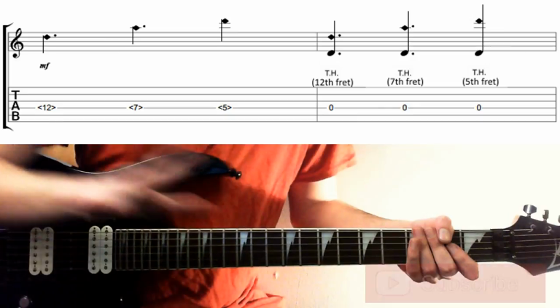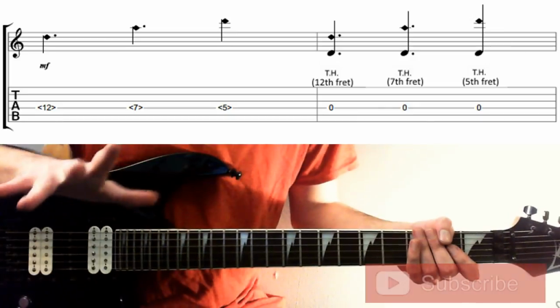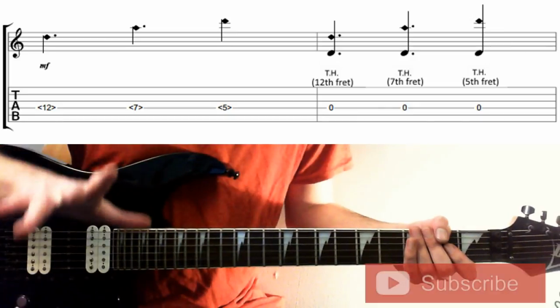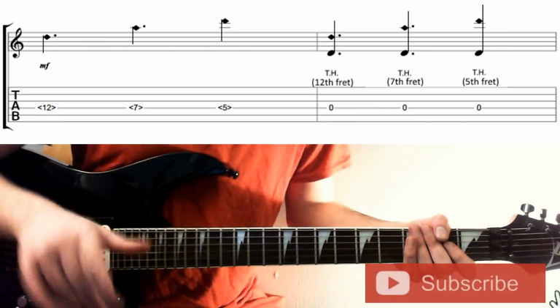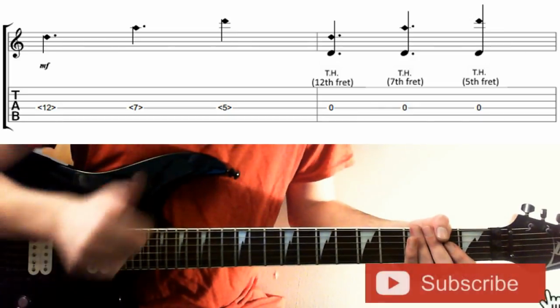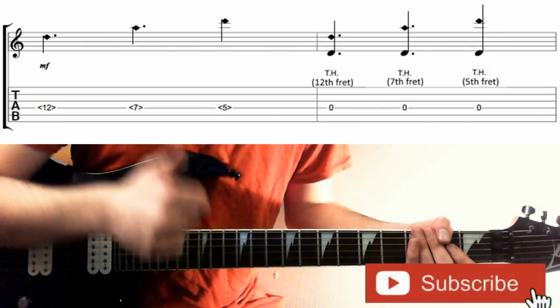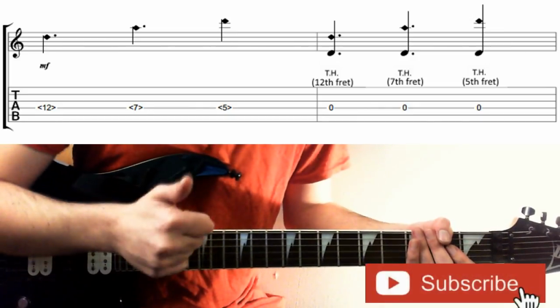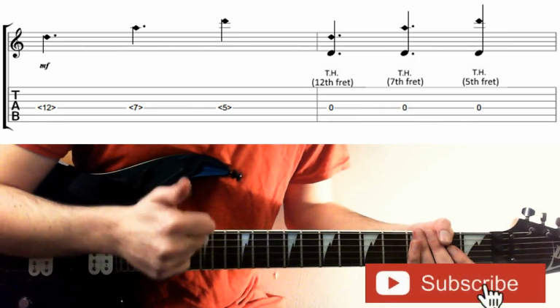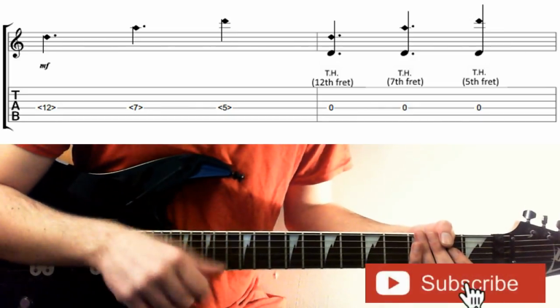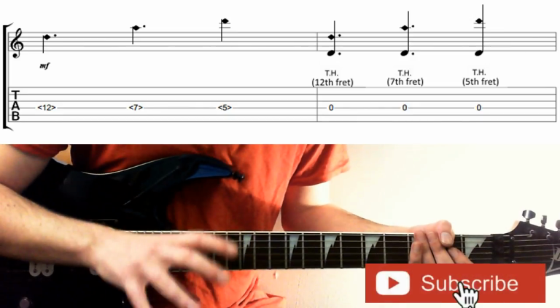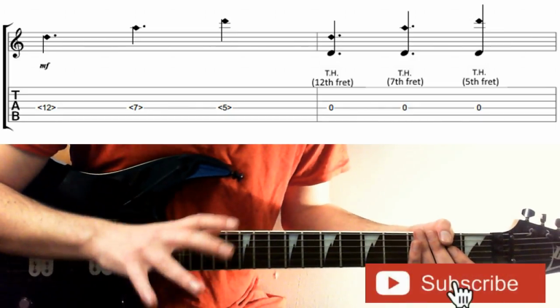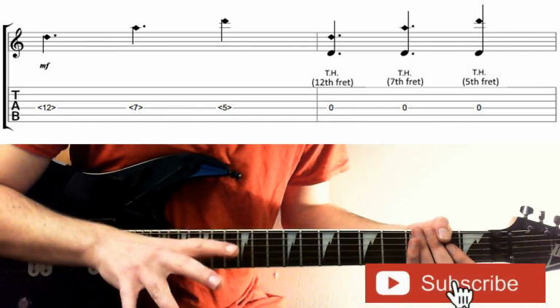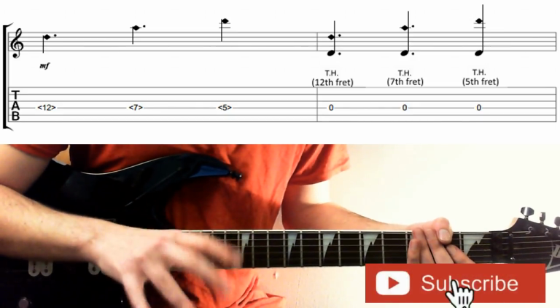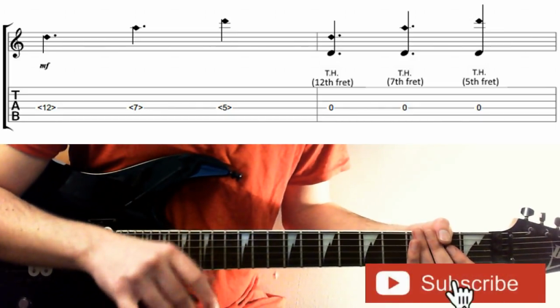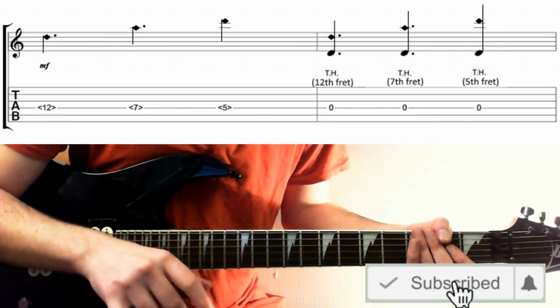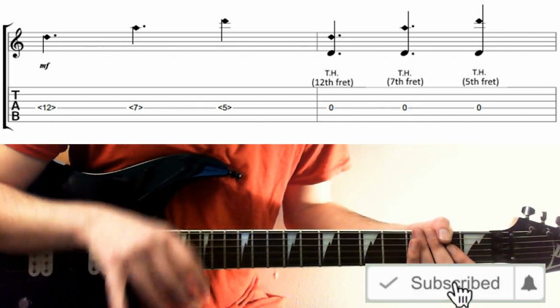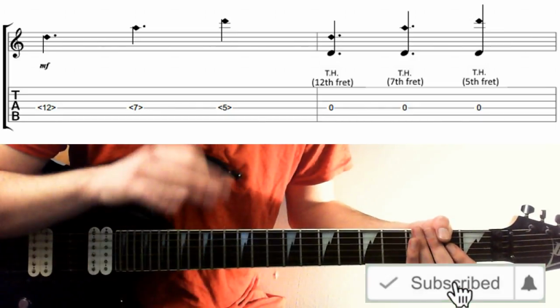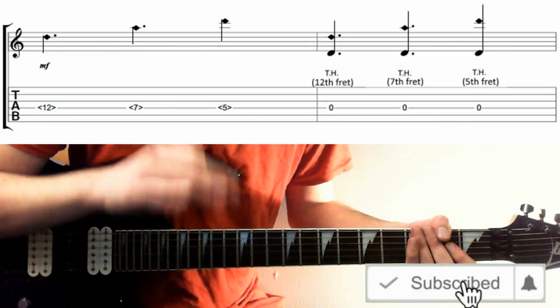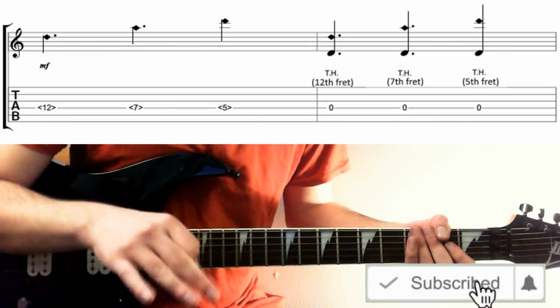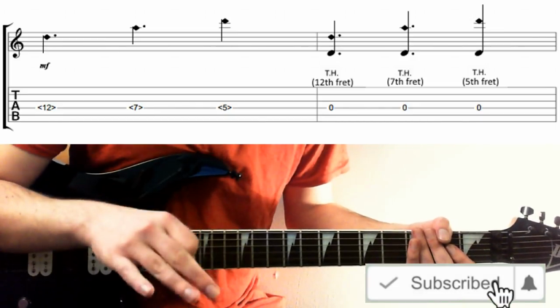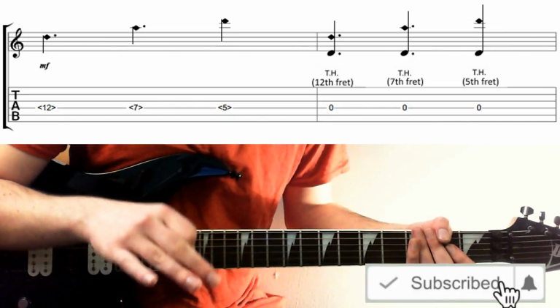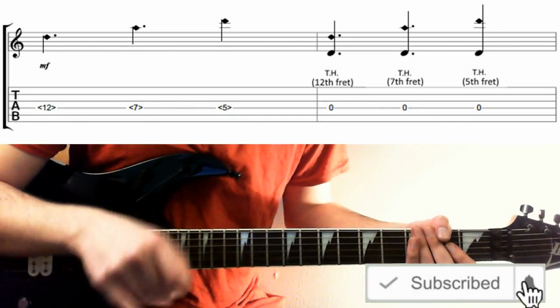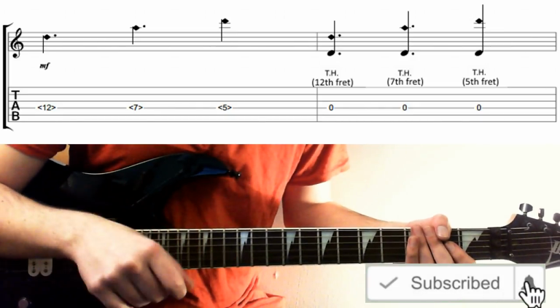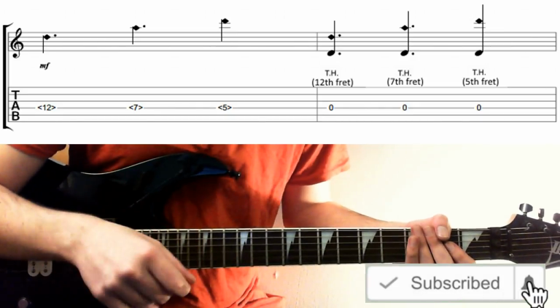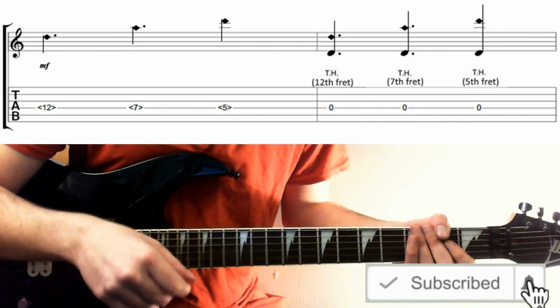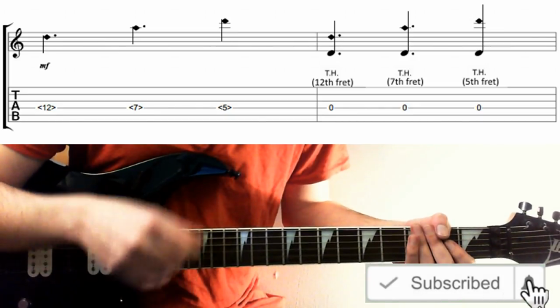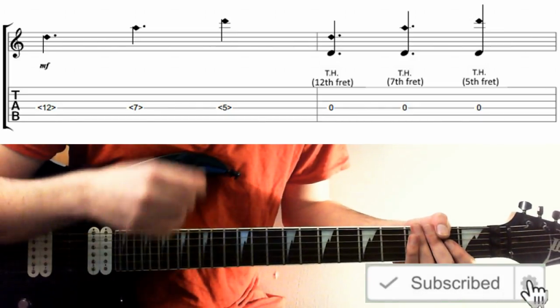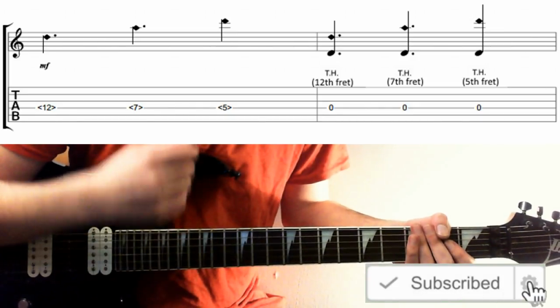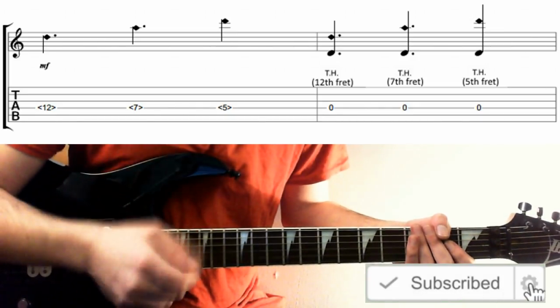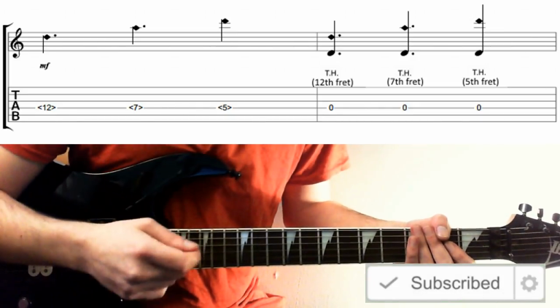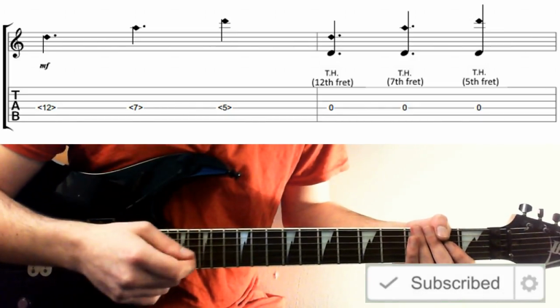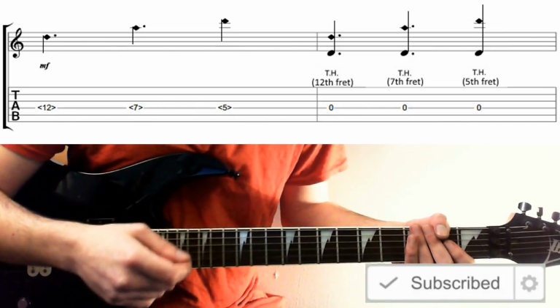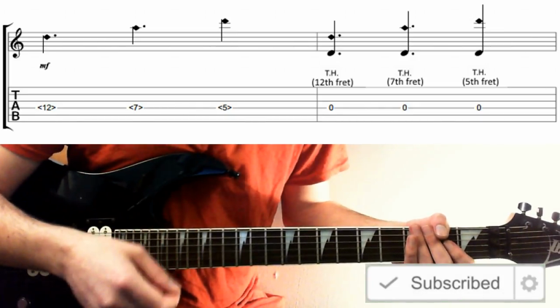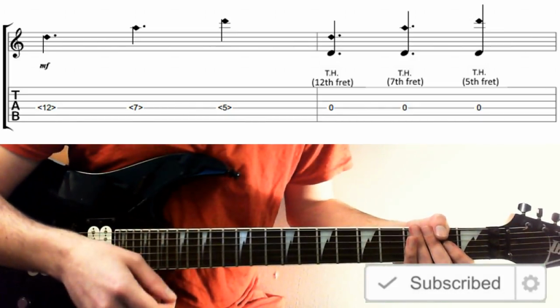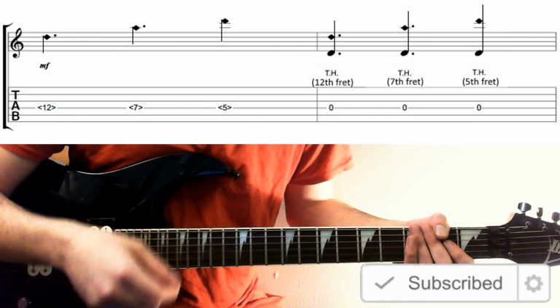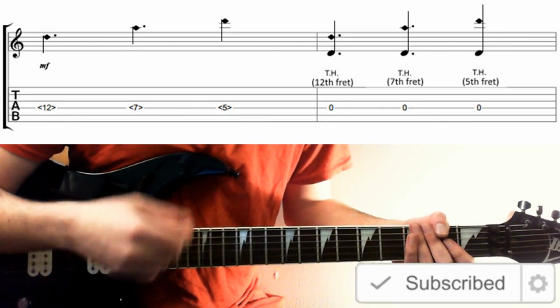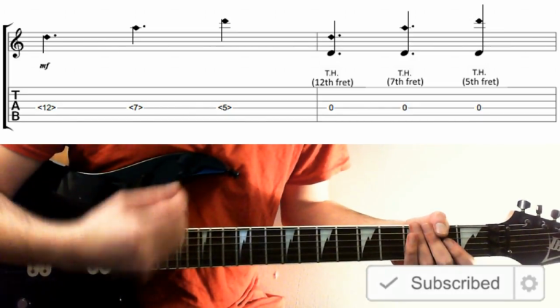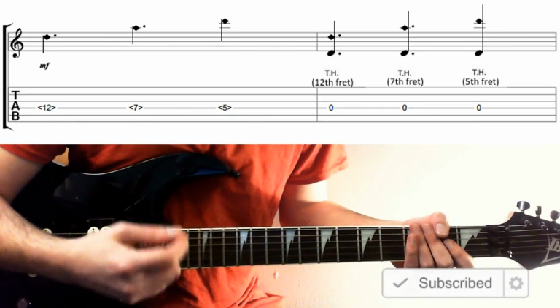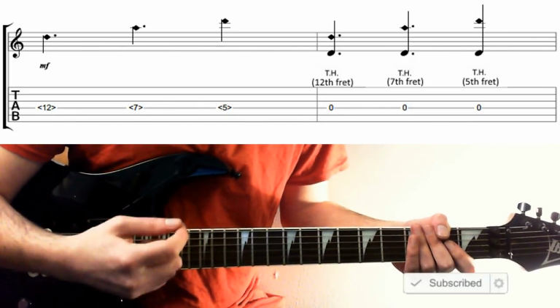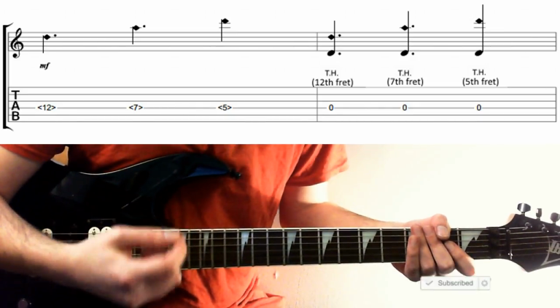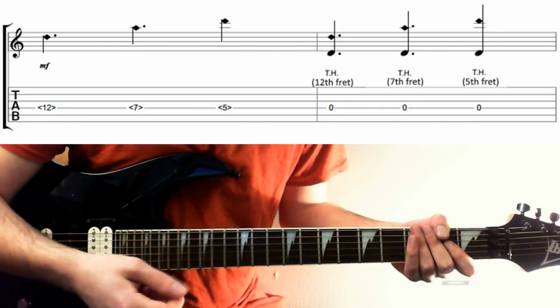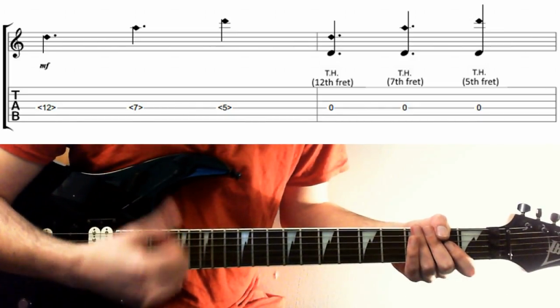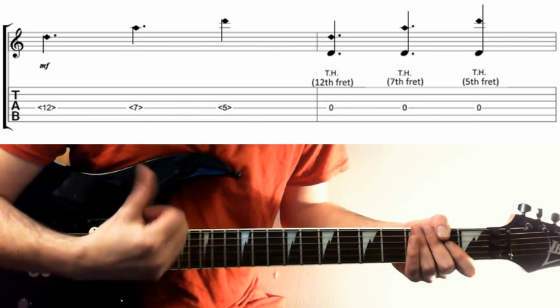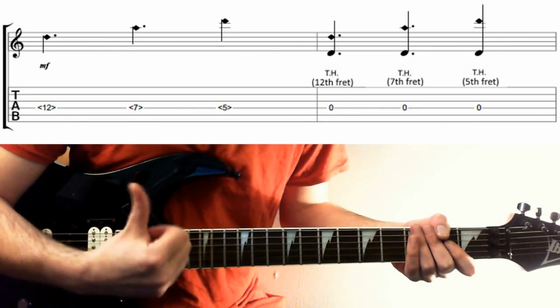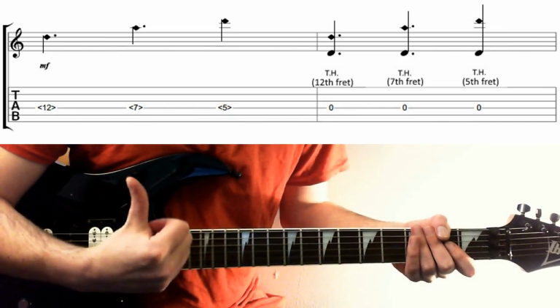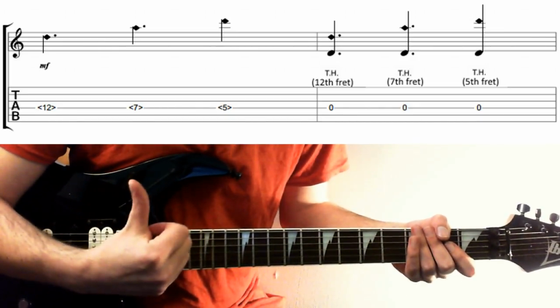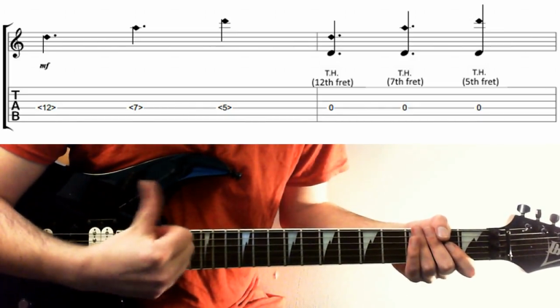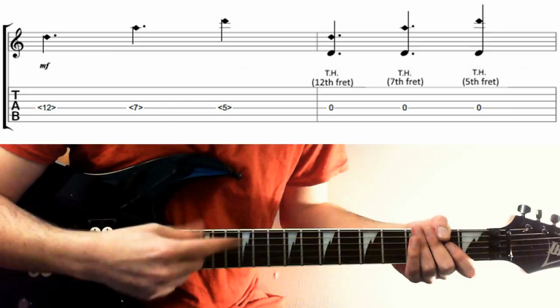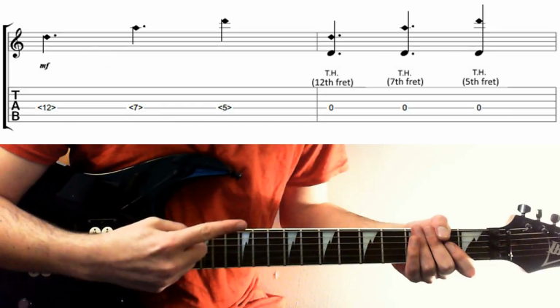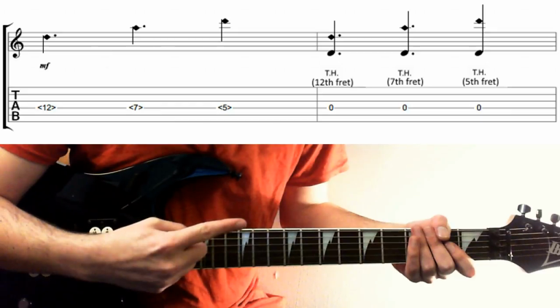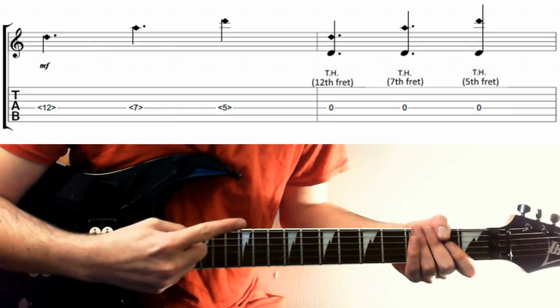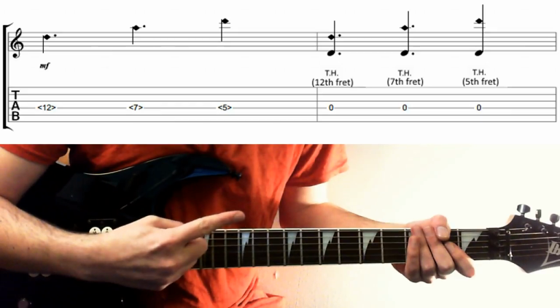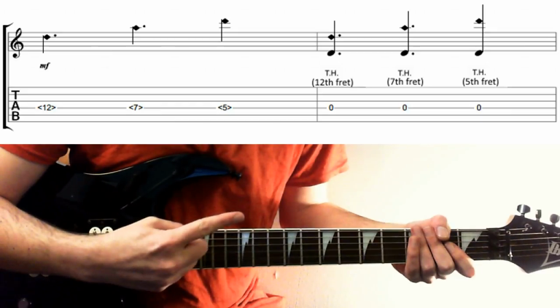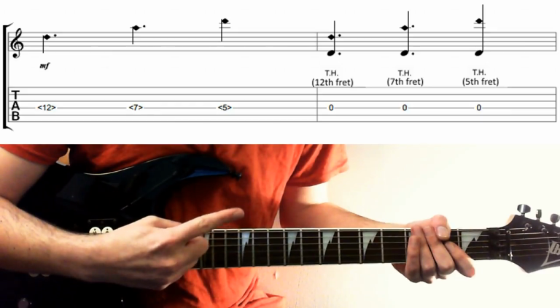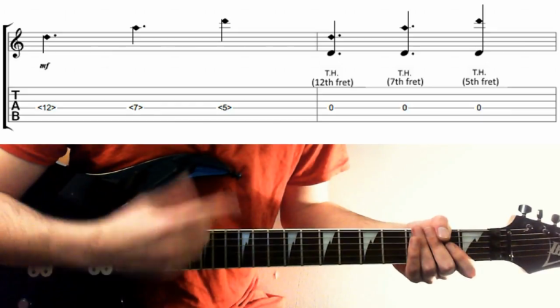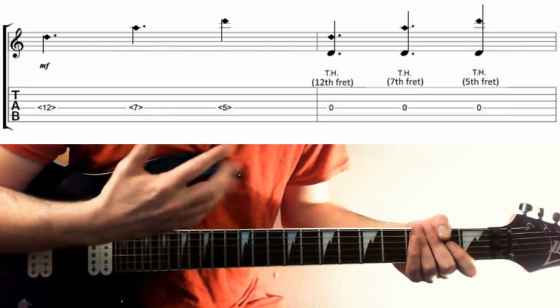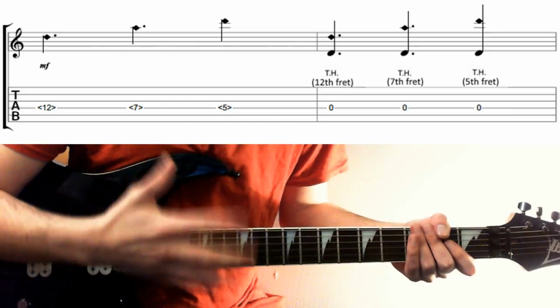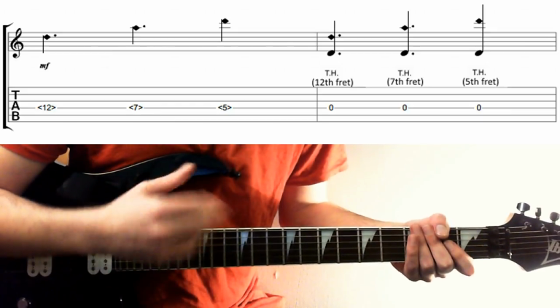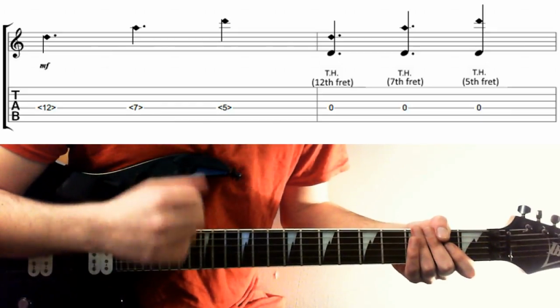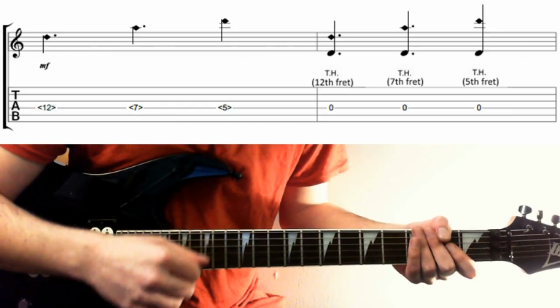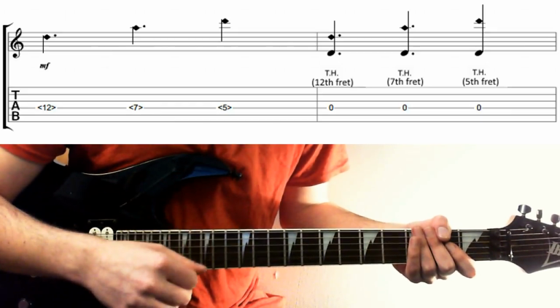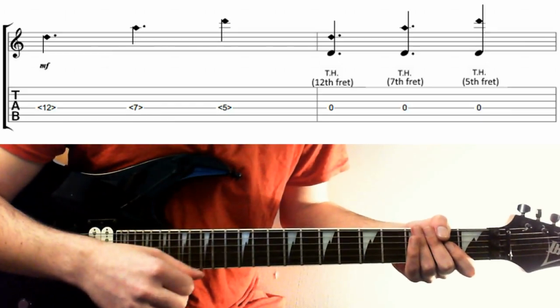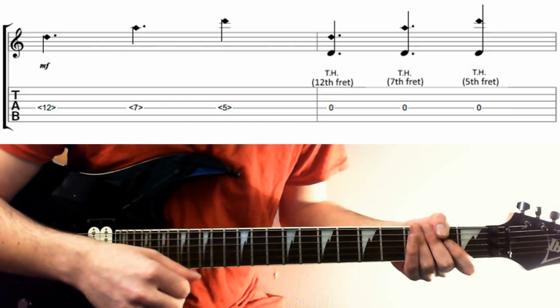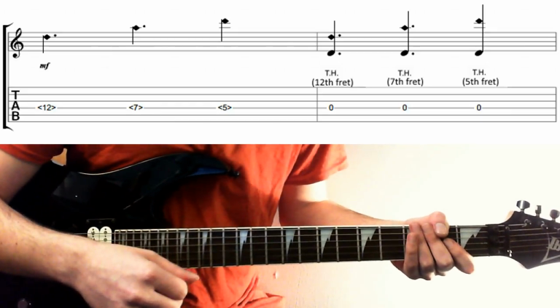Jack here, JB of Music and Guitar Lessons. This quick guitar trick is on tapped harmonics. You can see them in action up in the top right hand corner if you want some context.